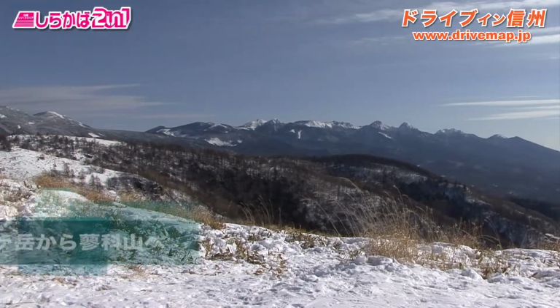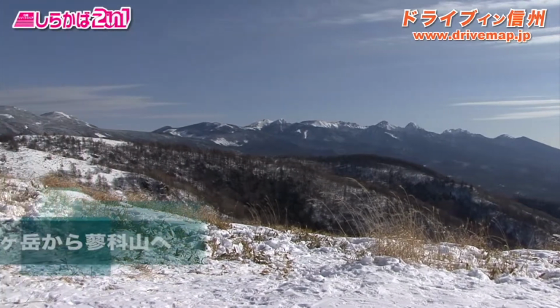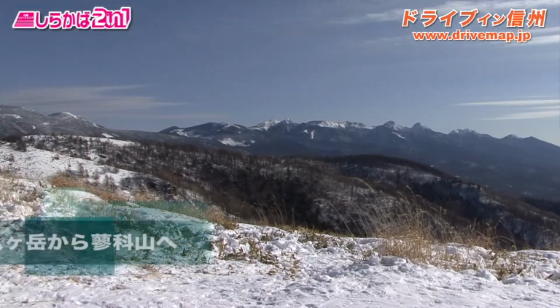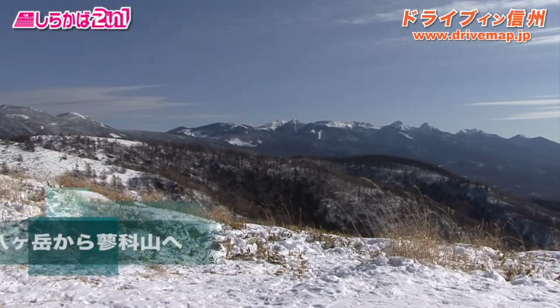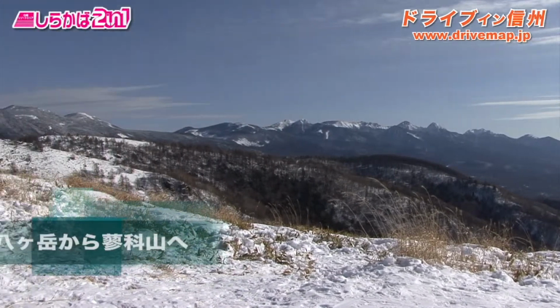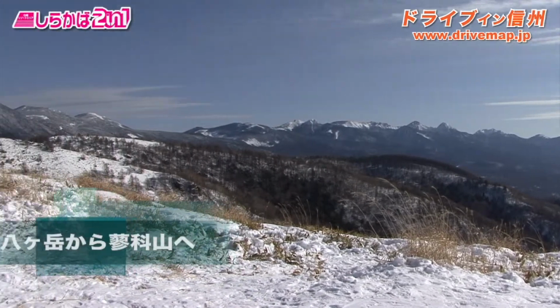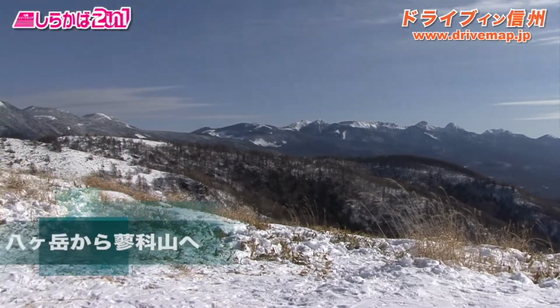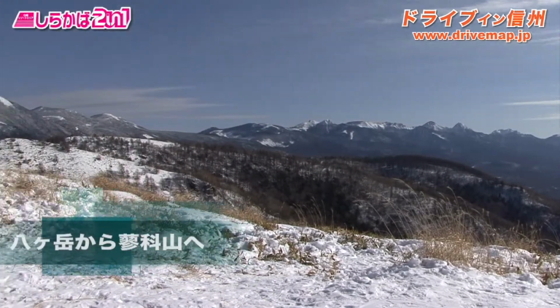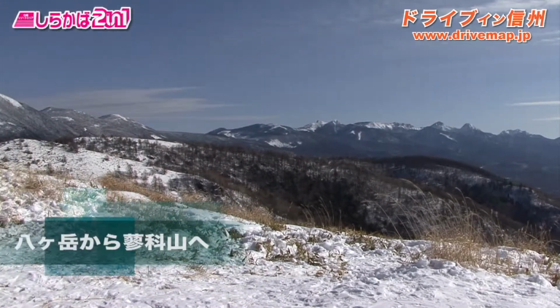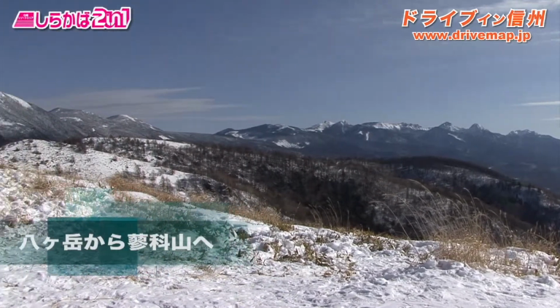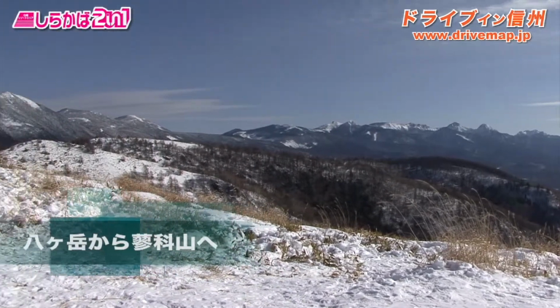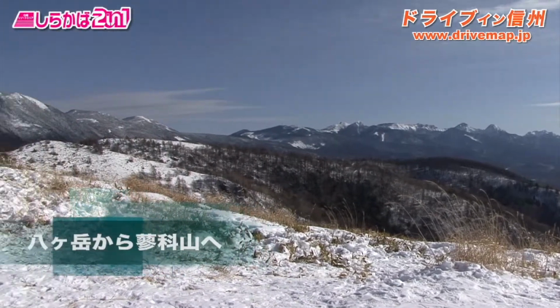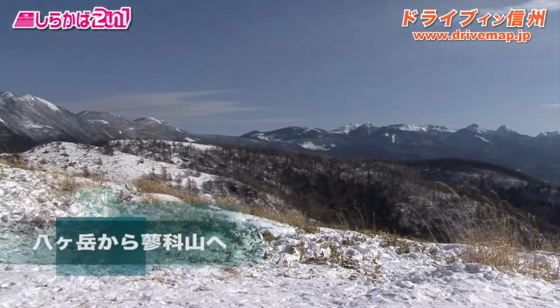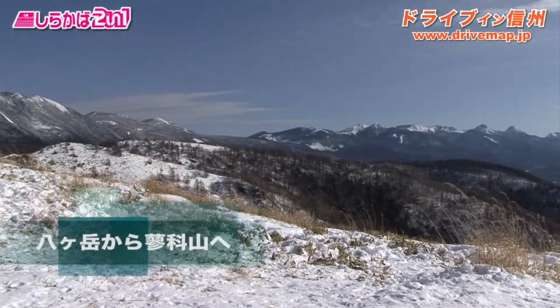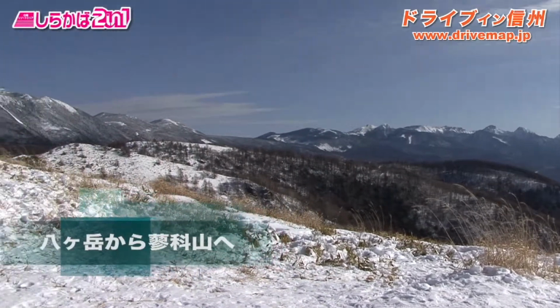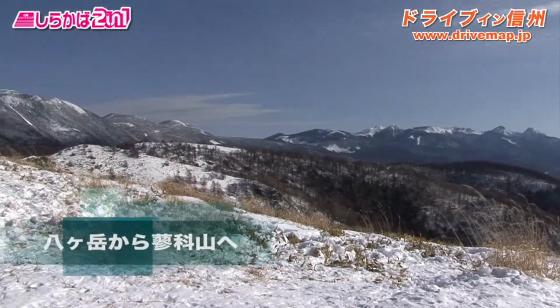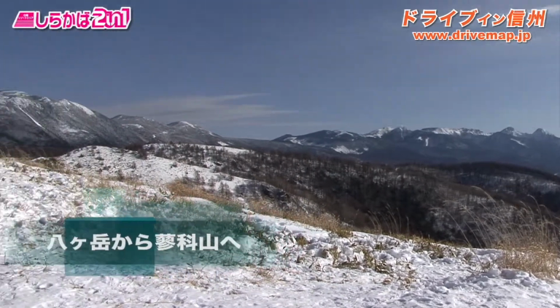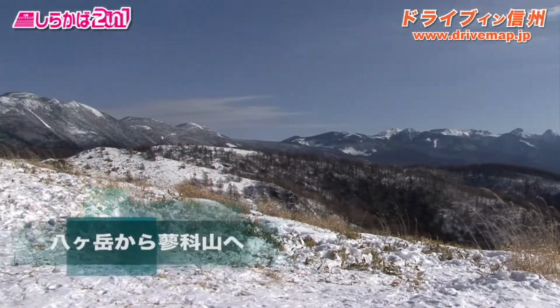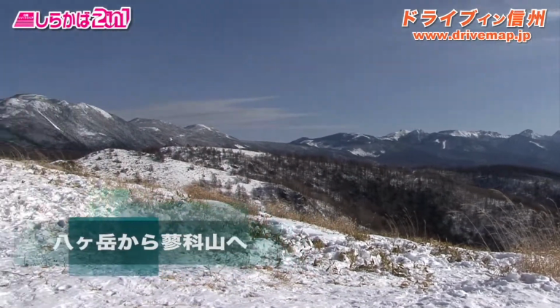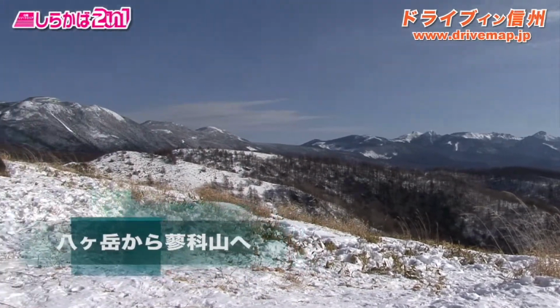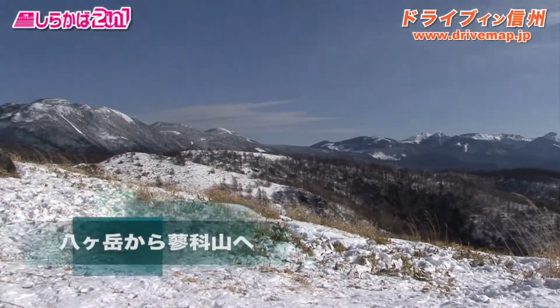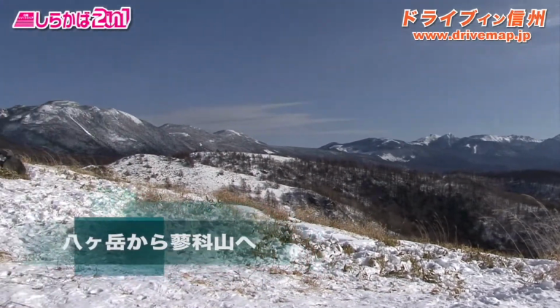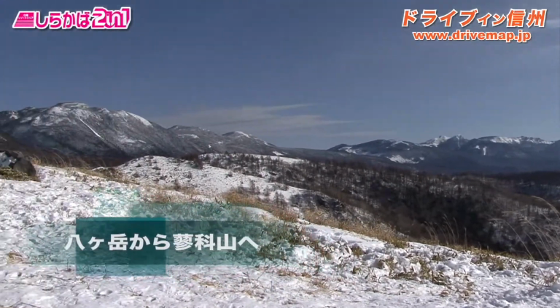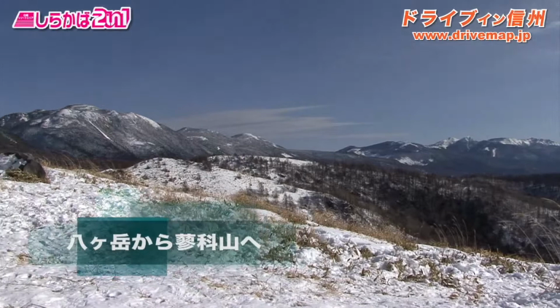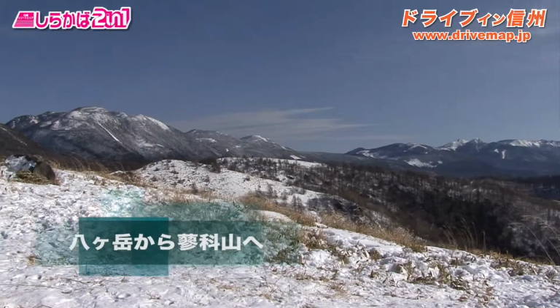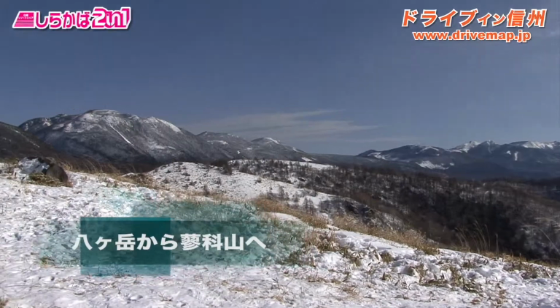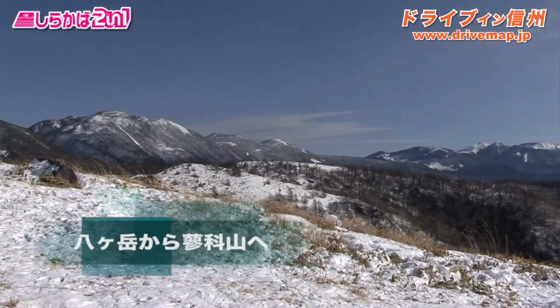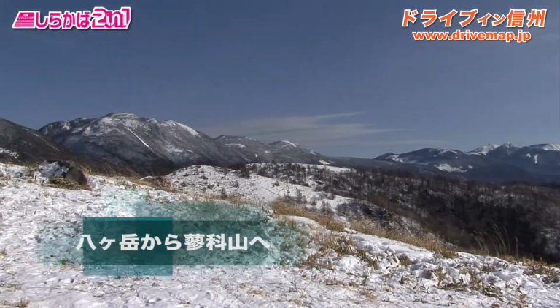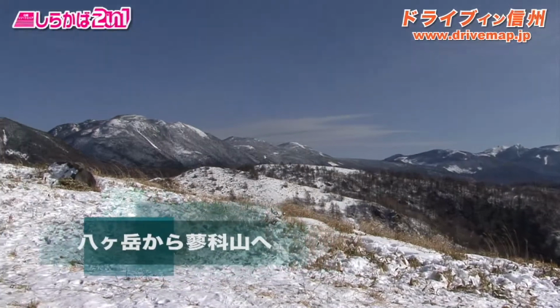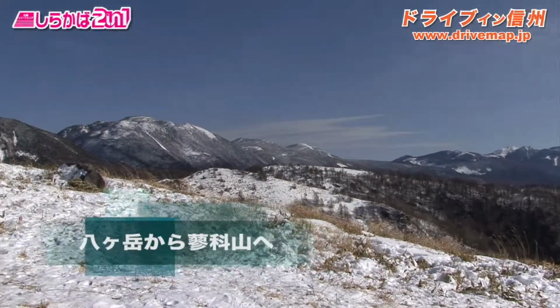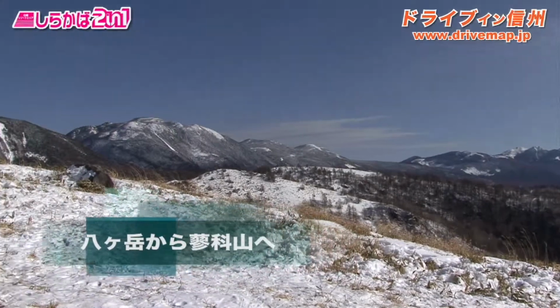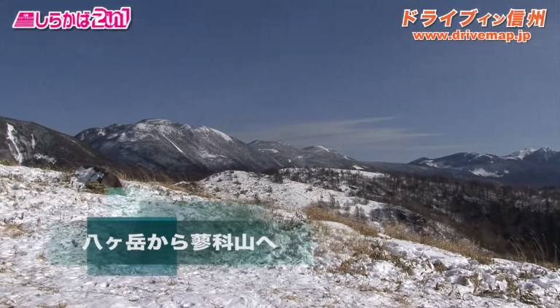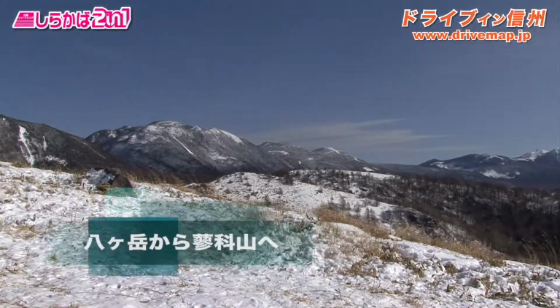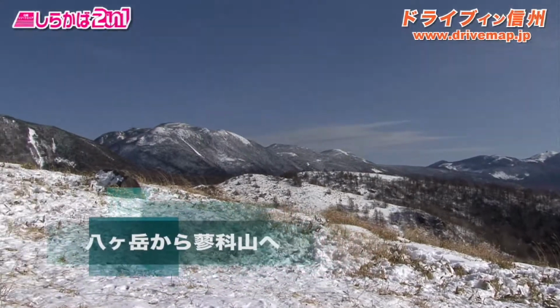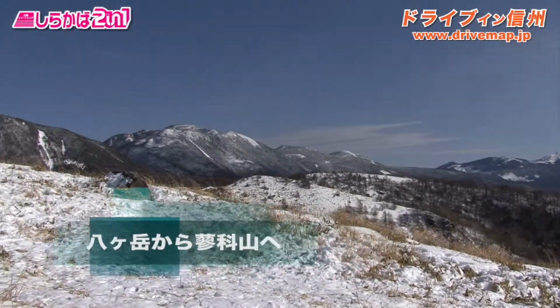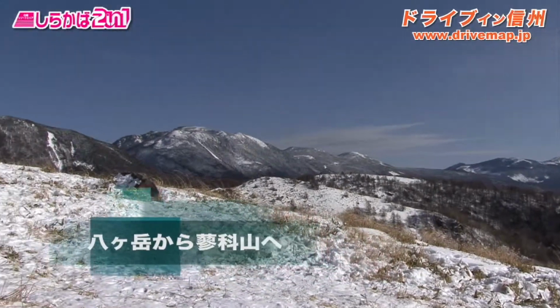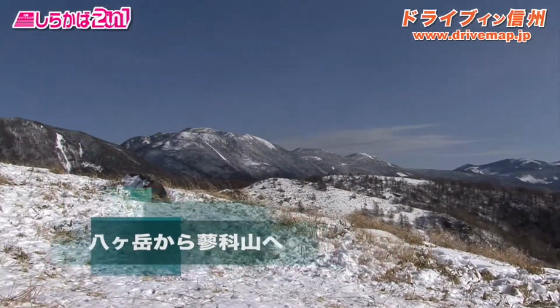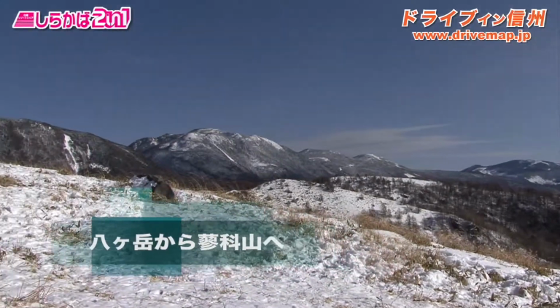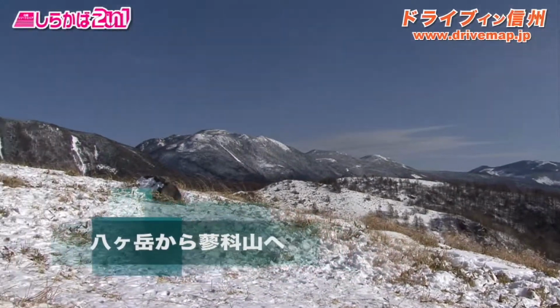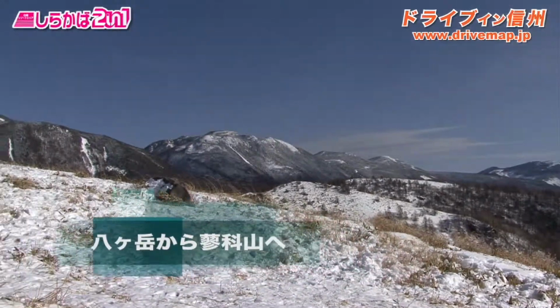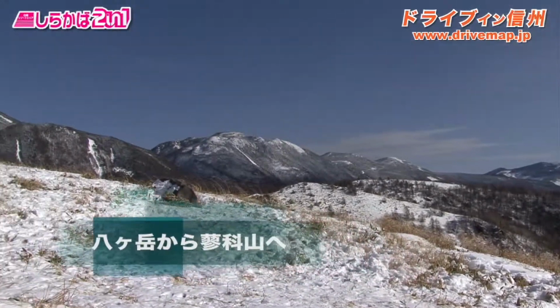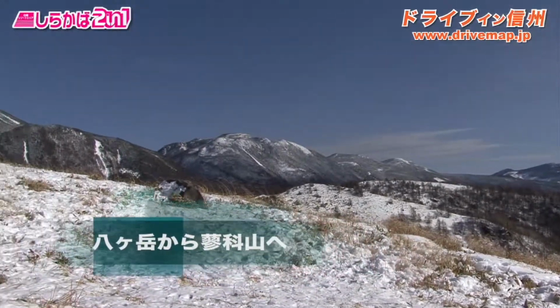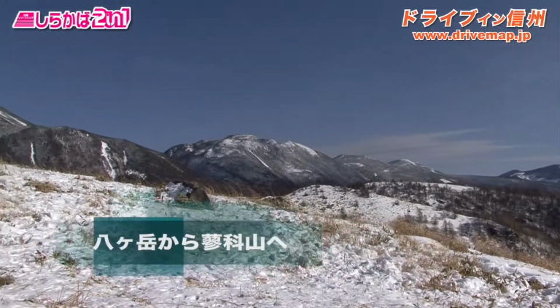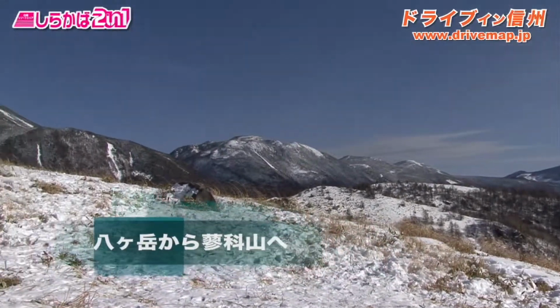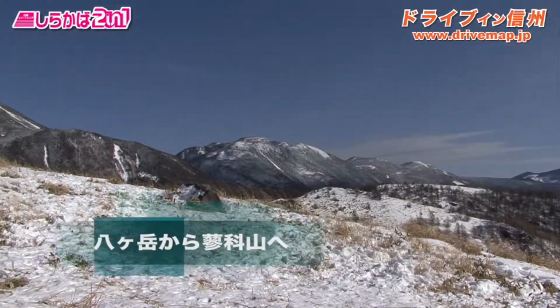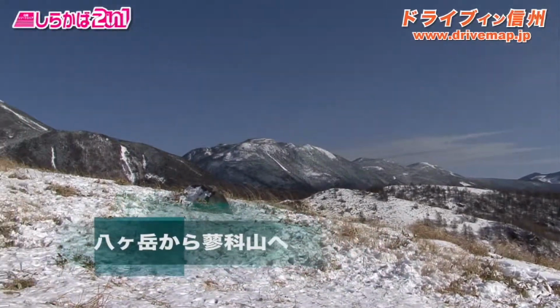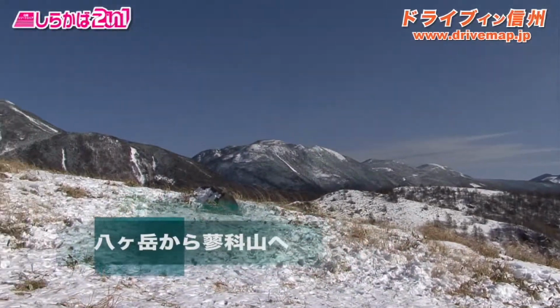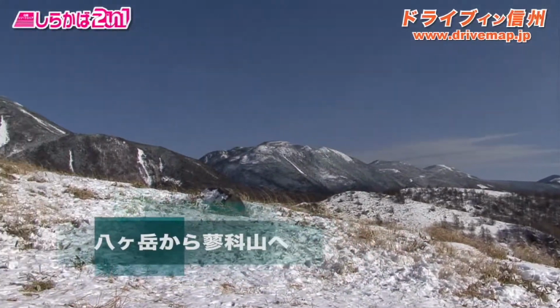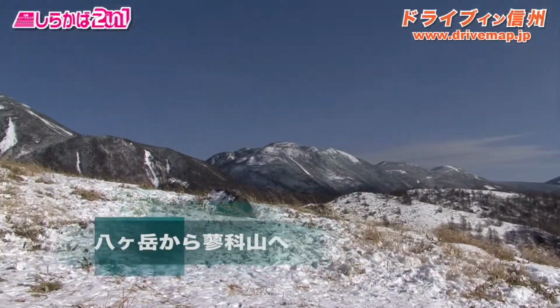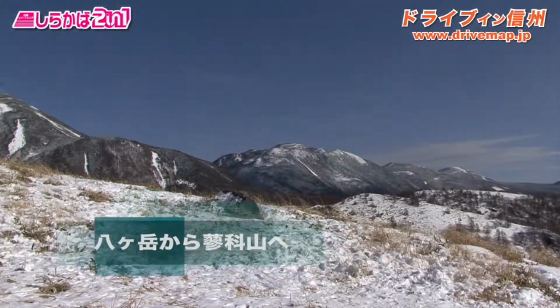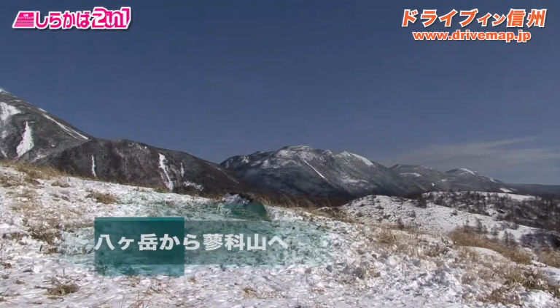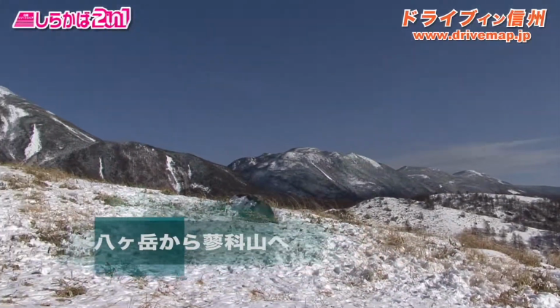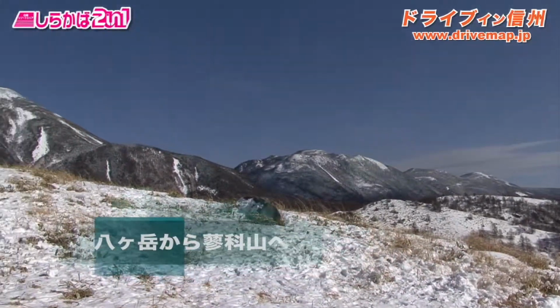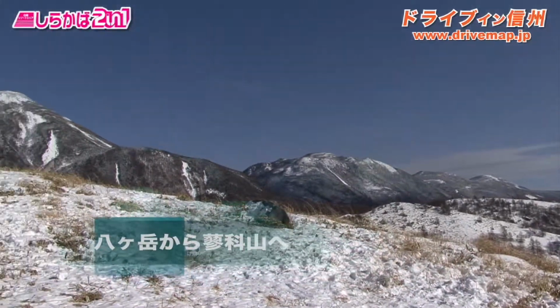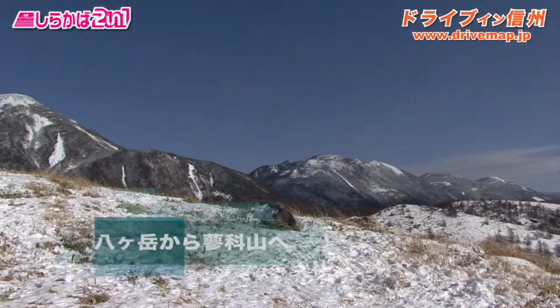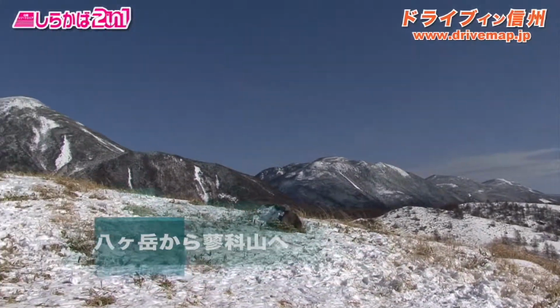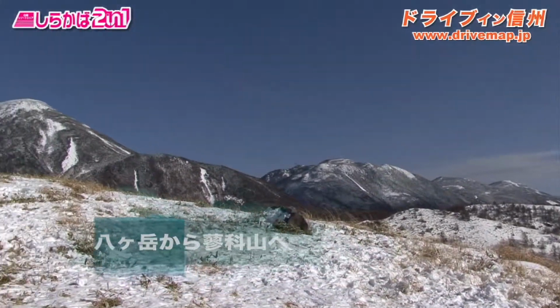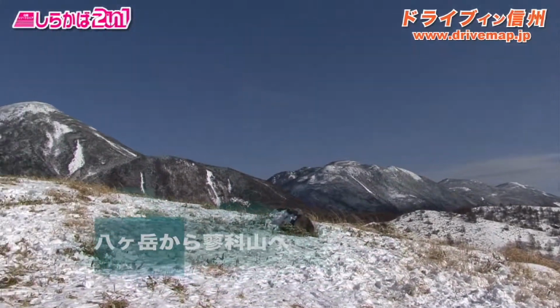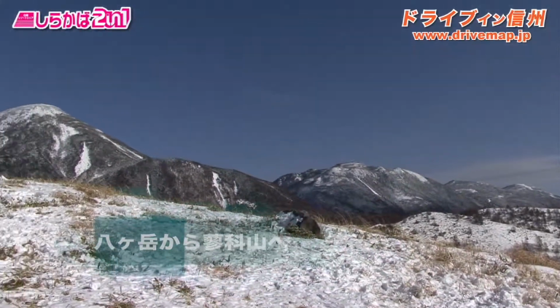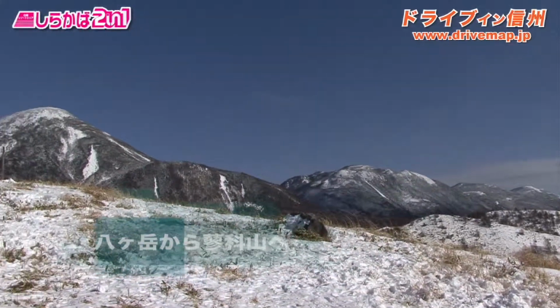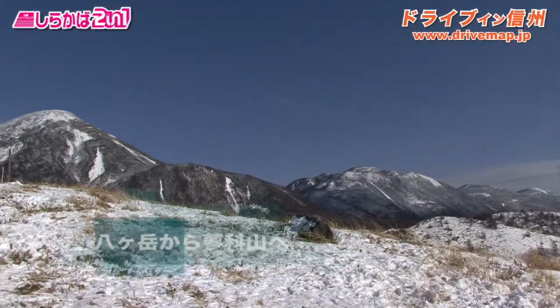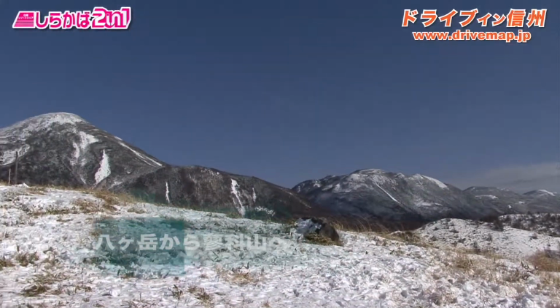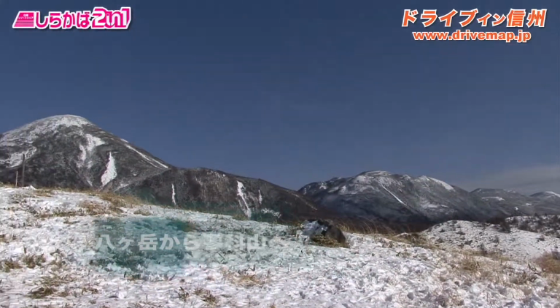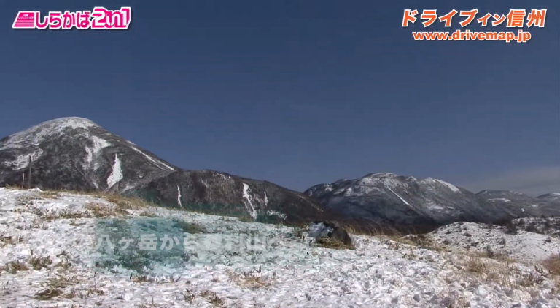This is the center of the right of the center of the city, and the center of the city is basically visible.